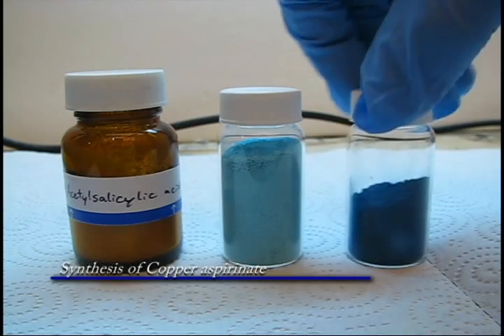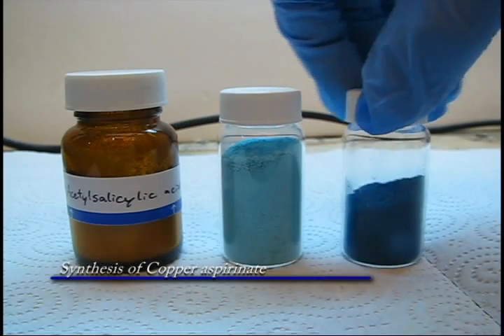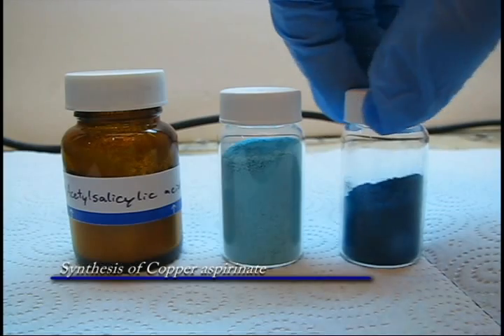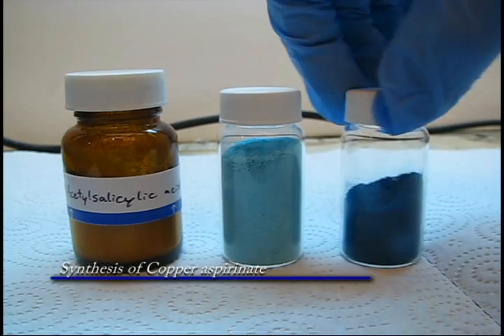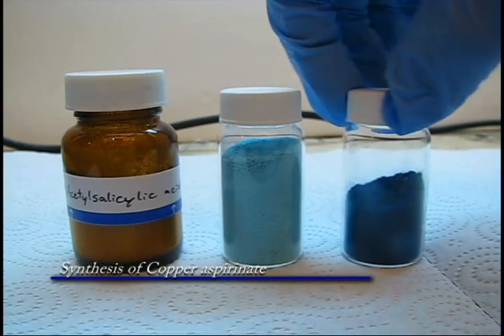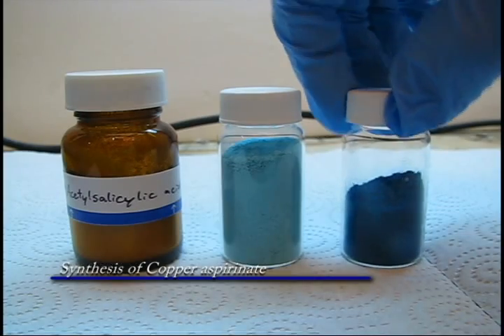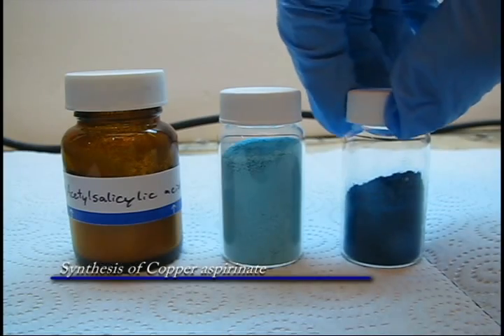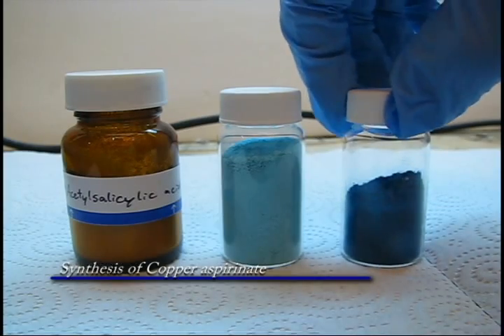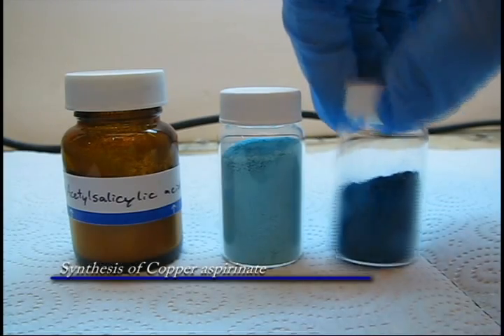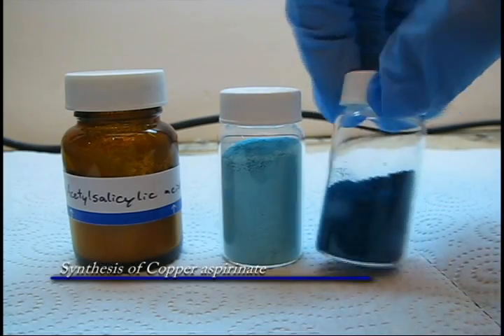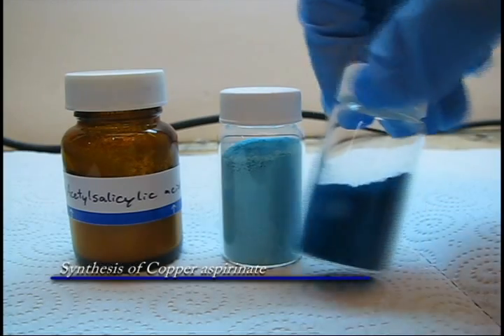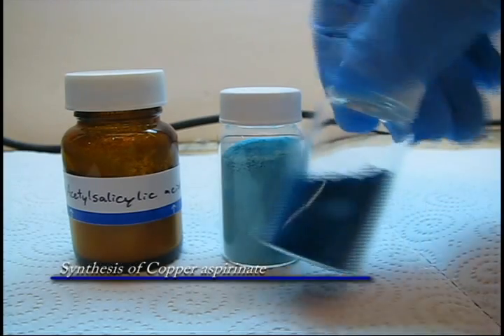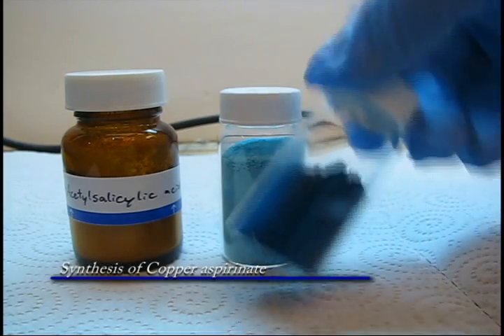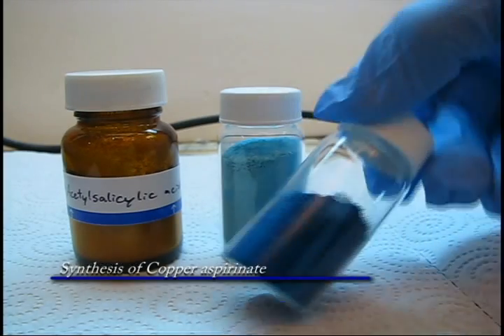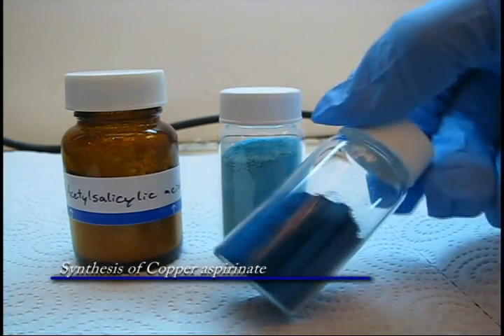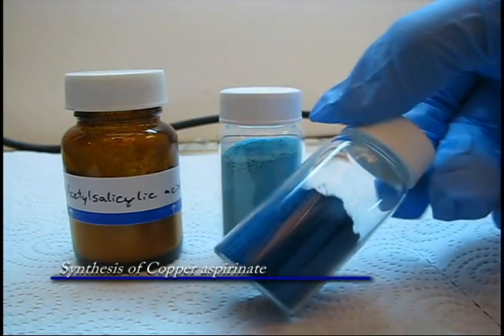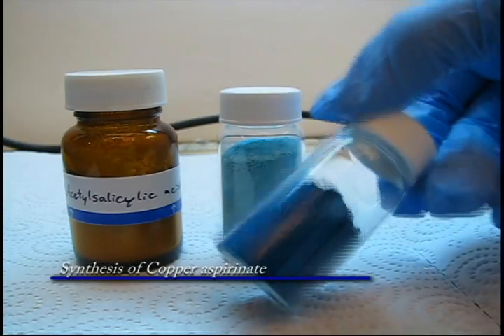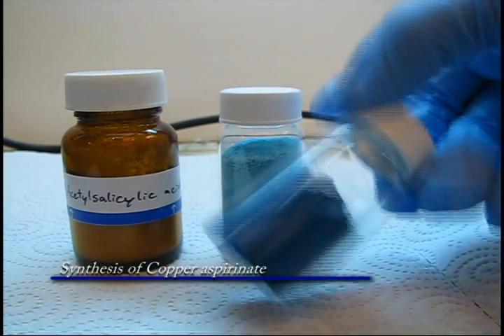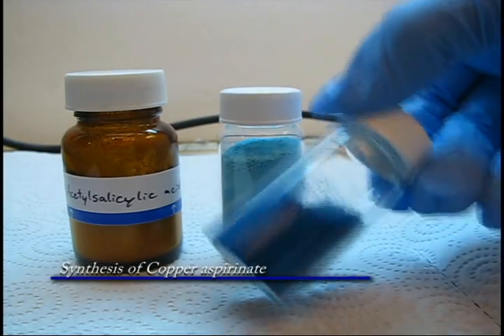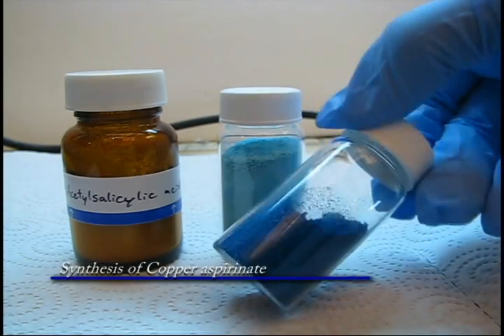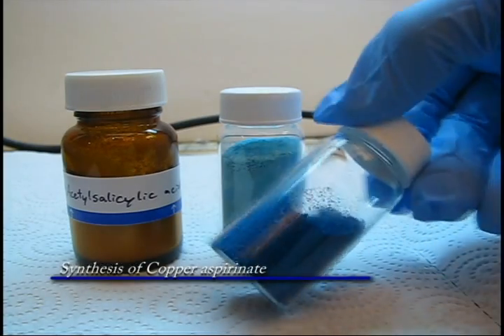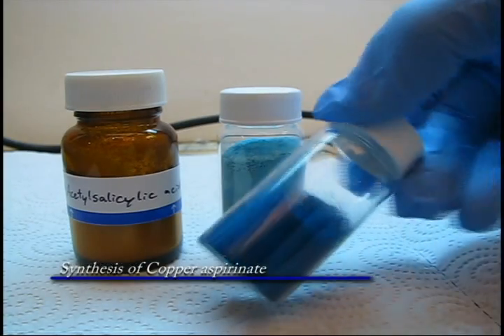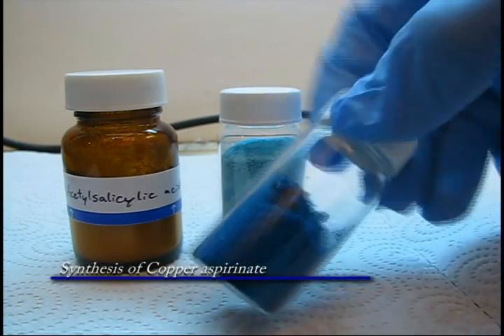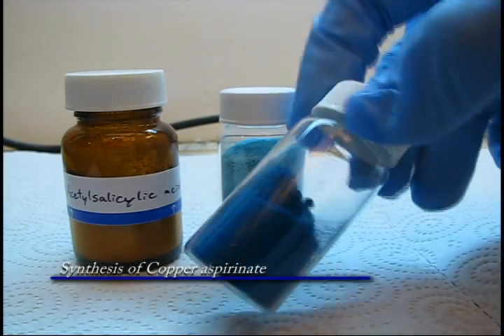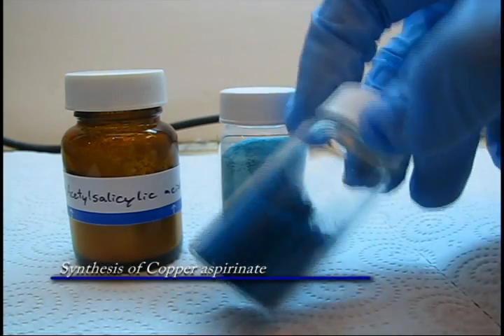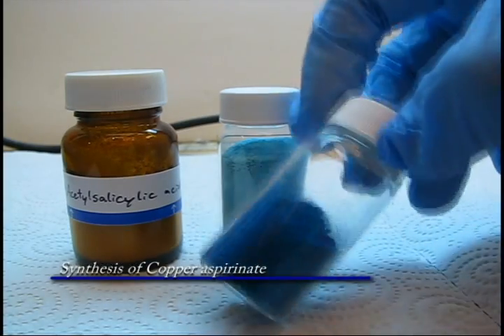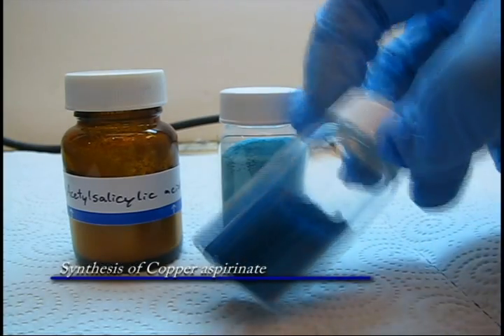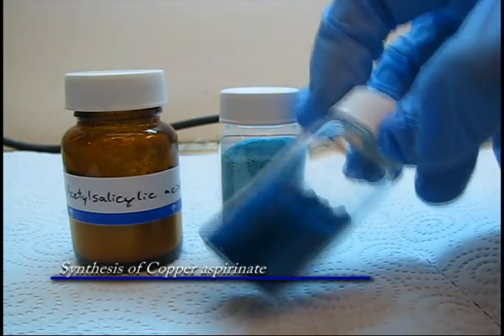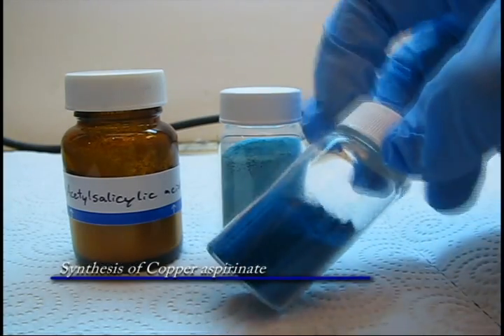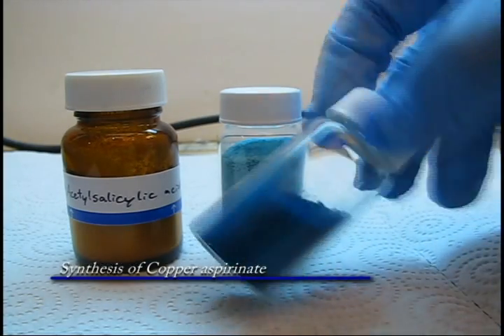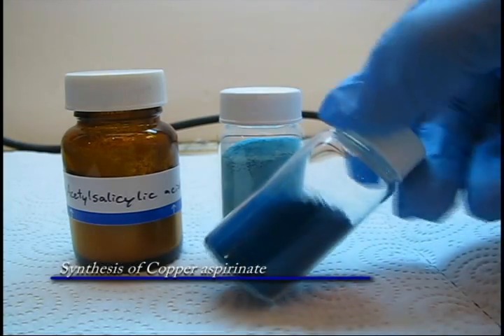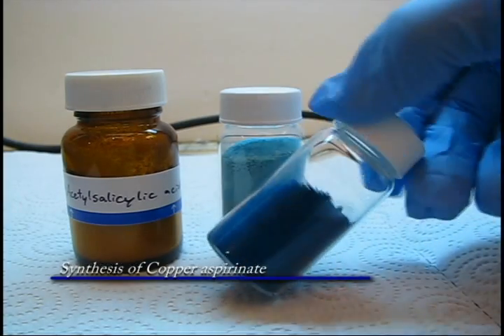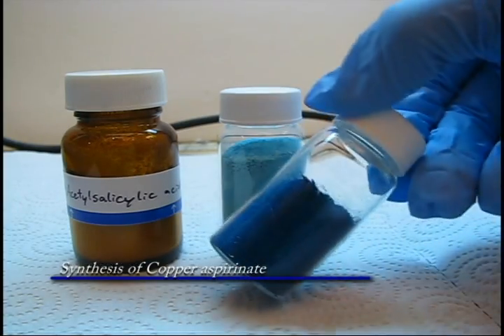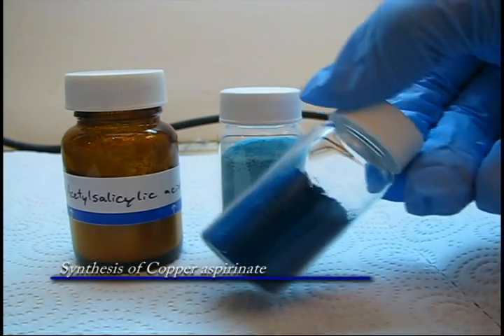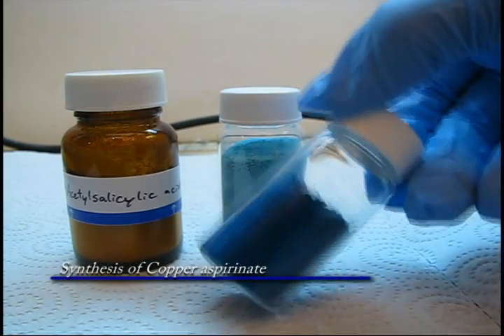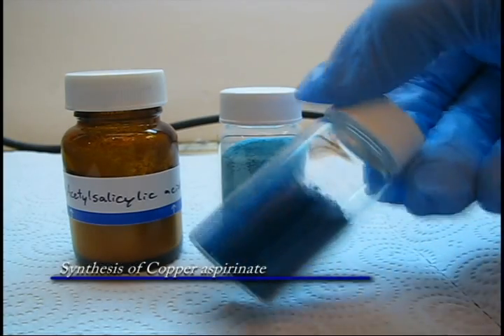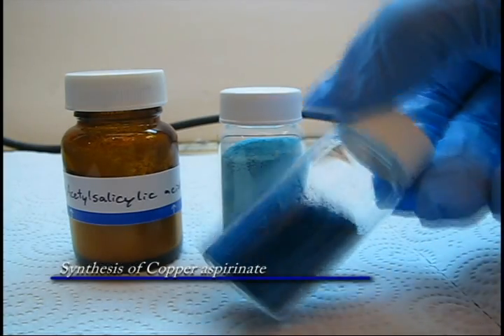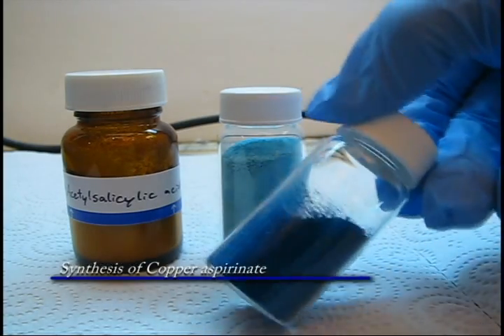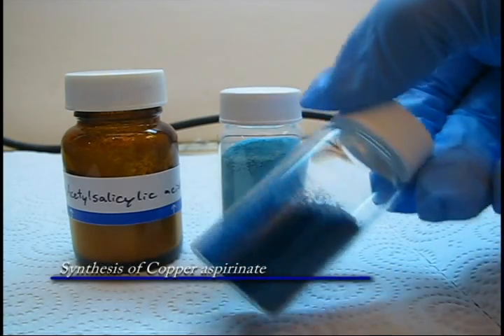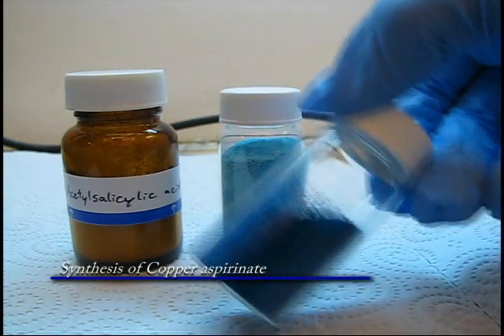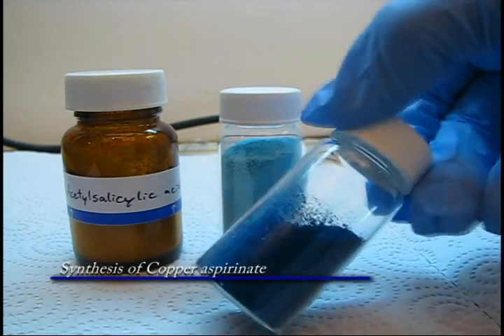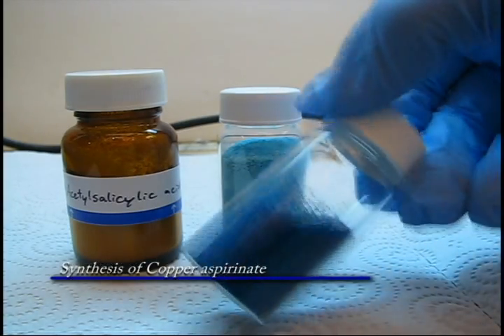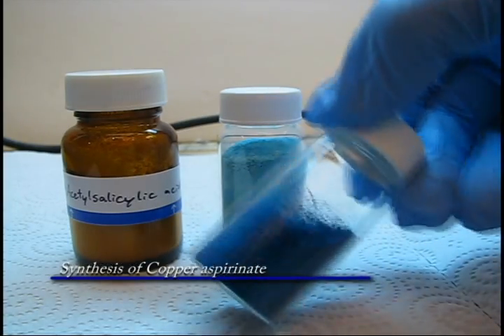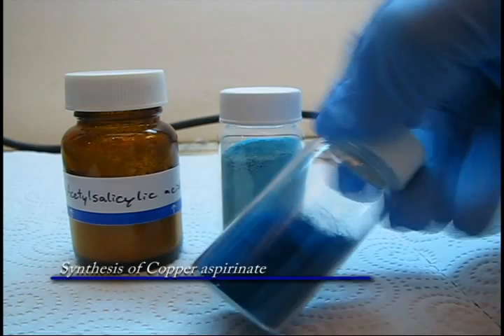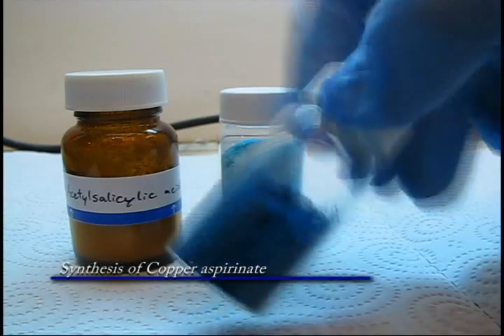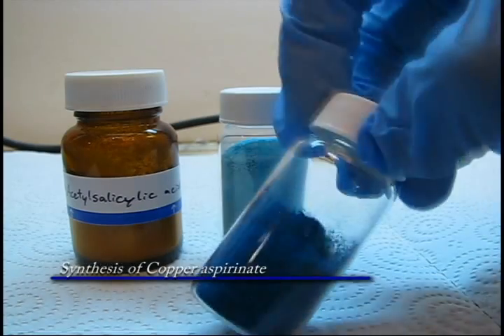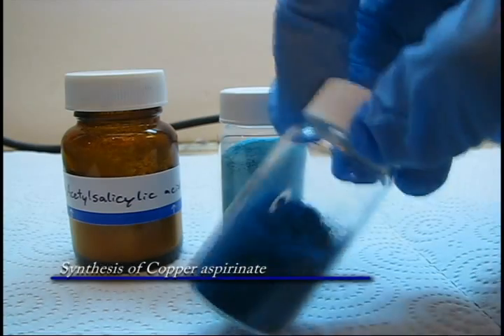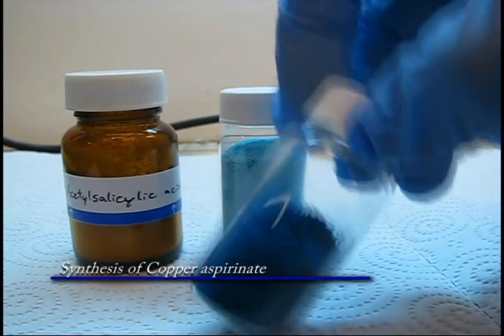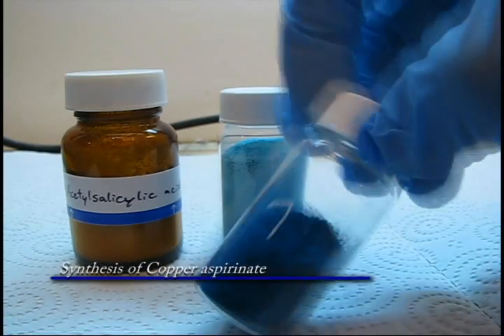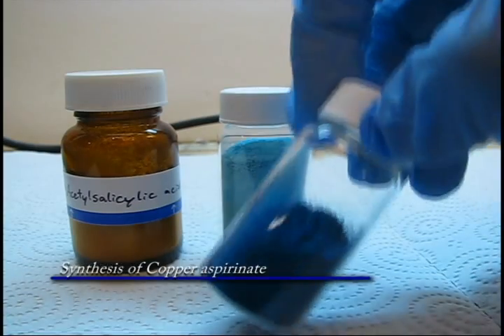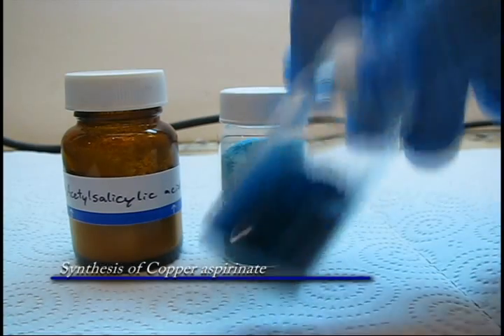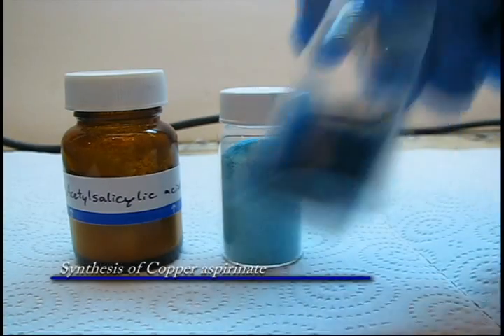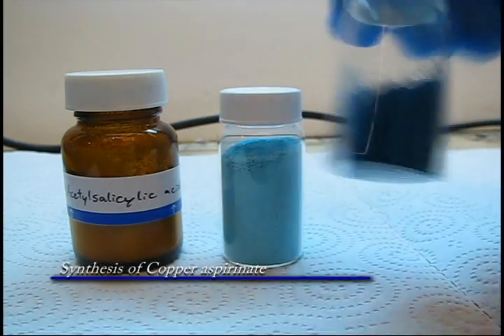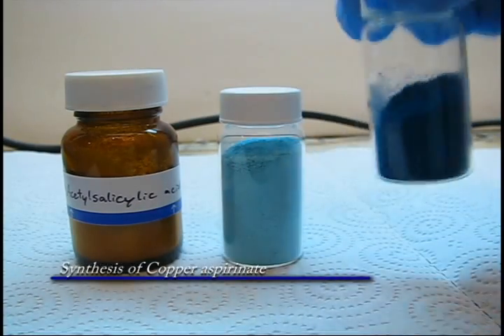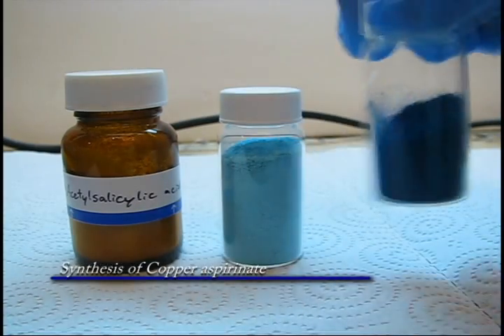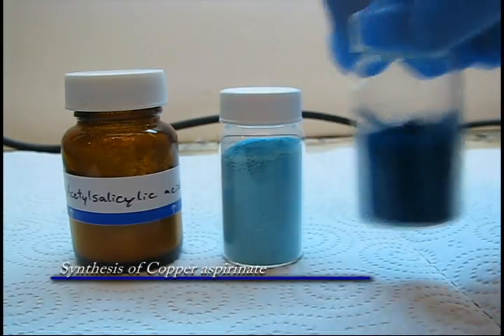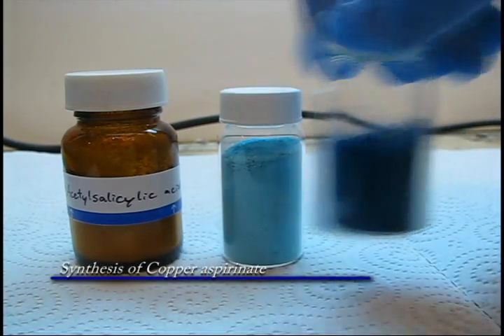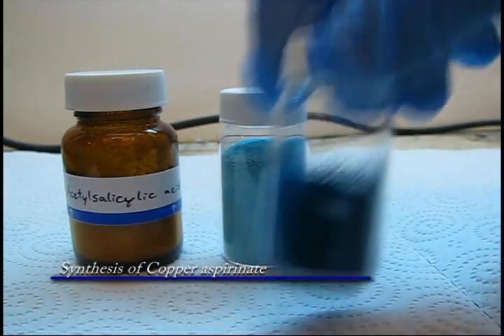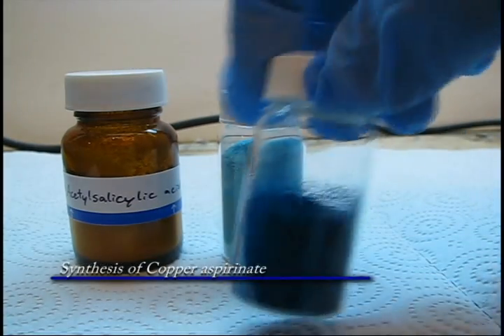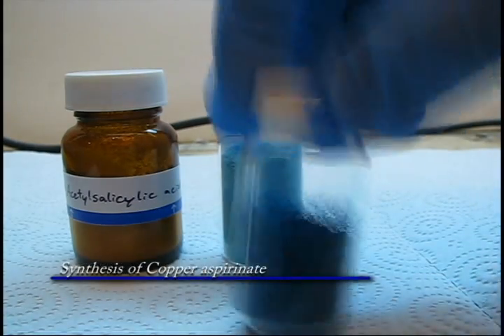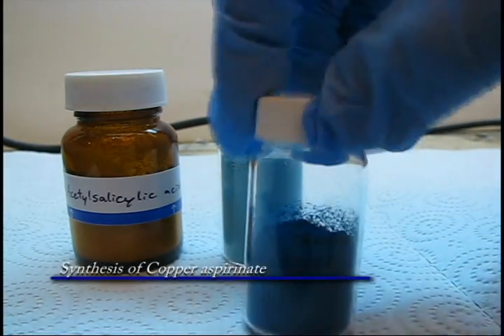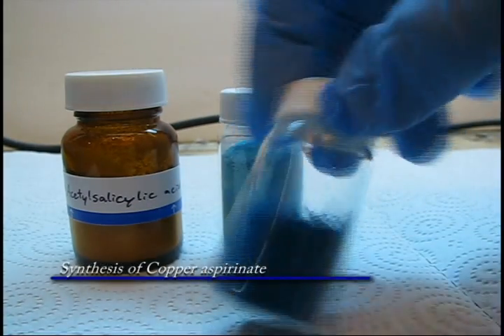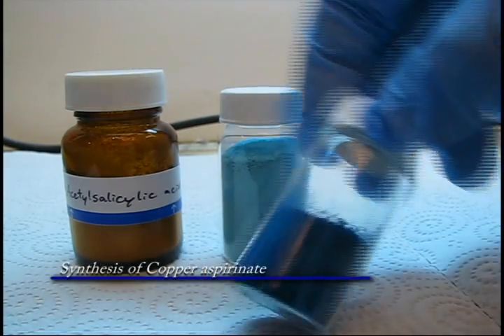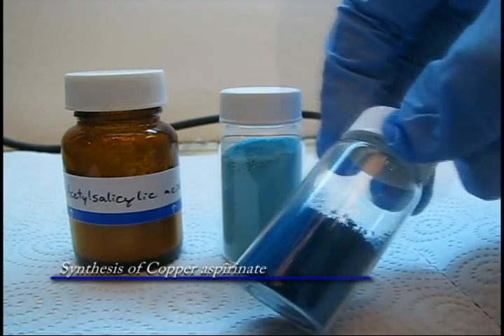In this video, I will demonstrate the synthesis of copper aspirinate from acetylsilisilic acid and copper carbonate.